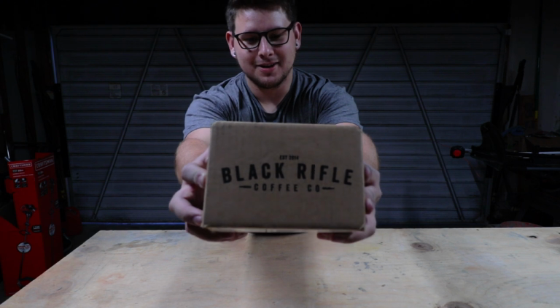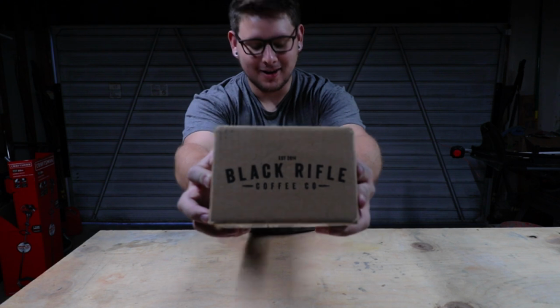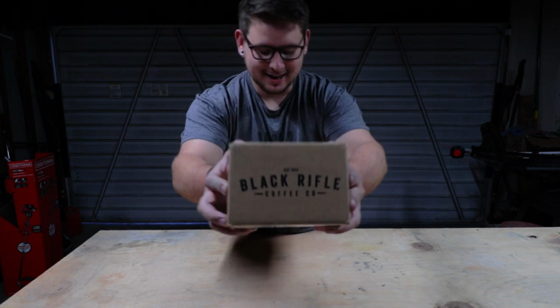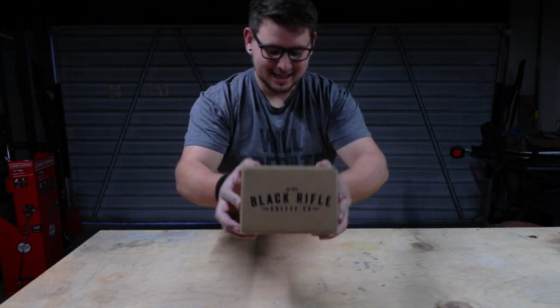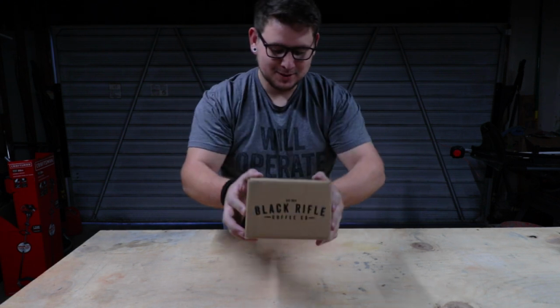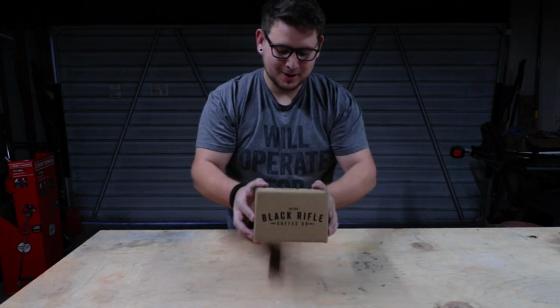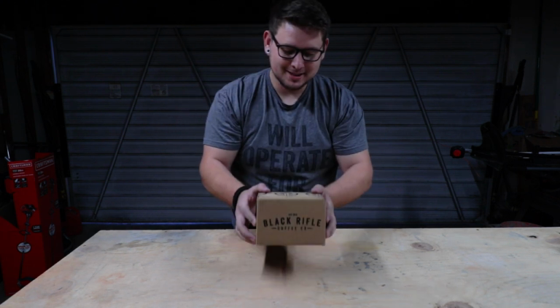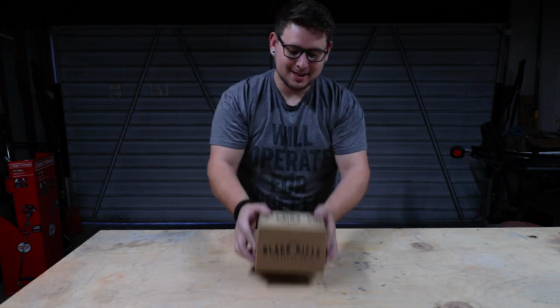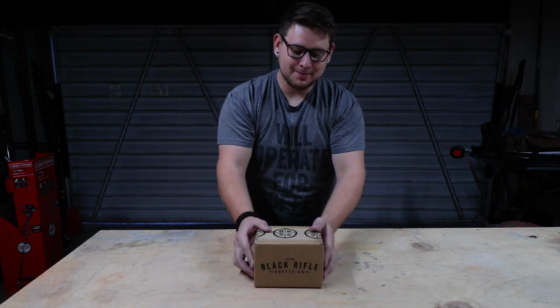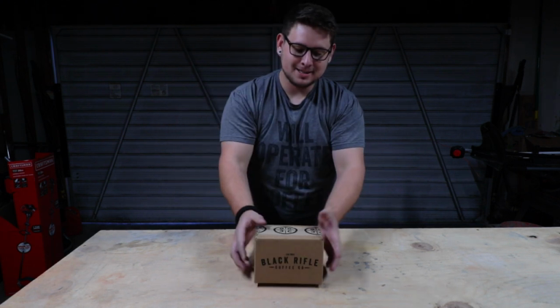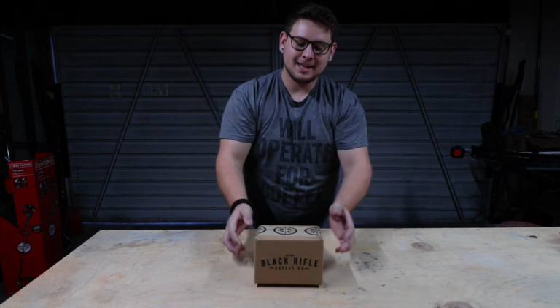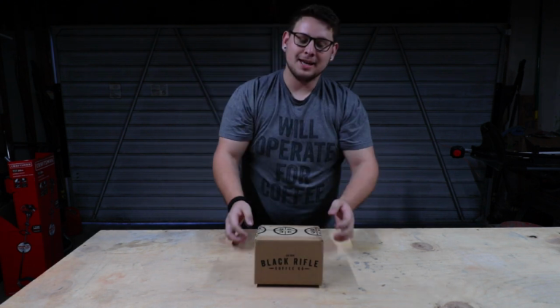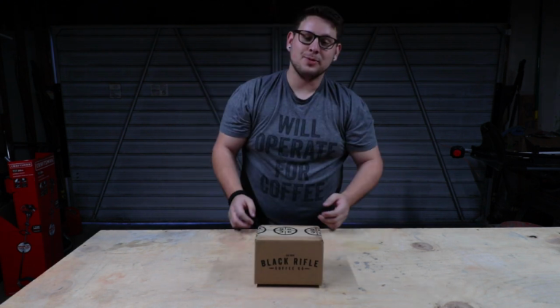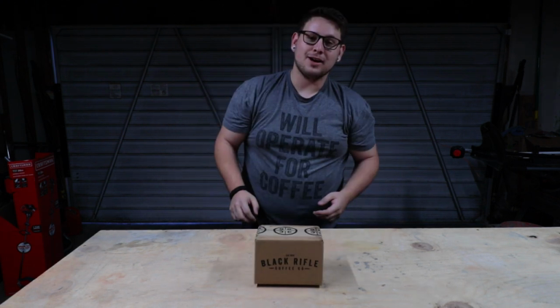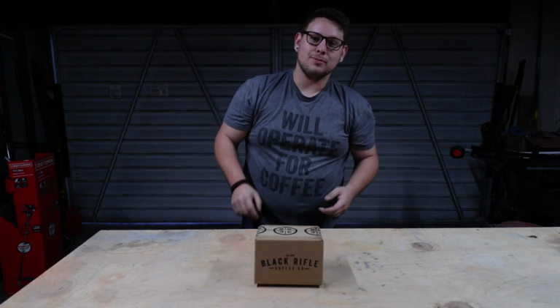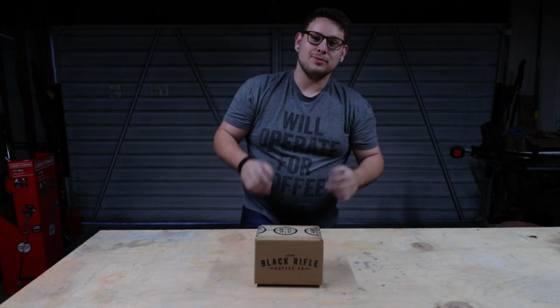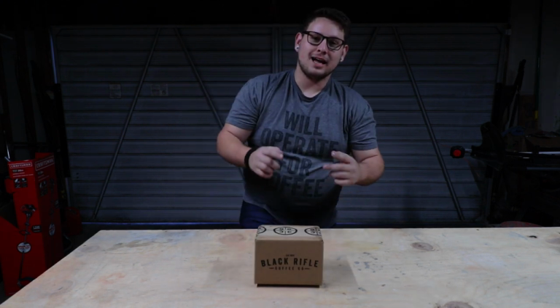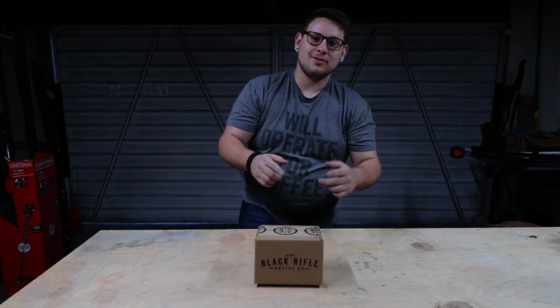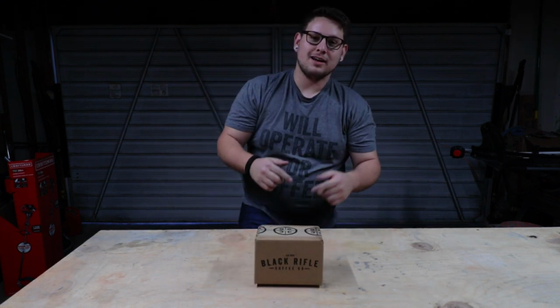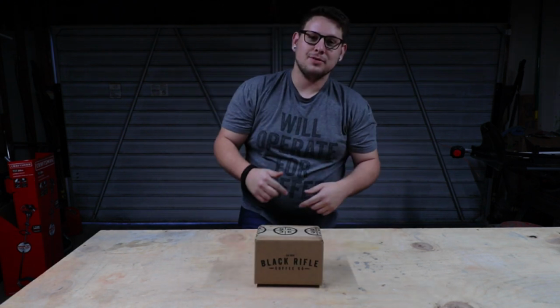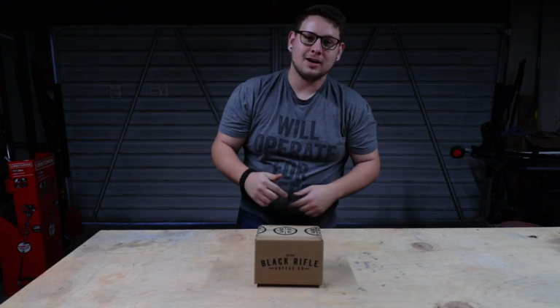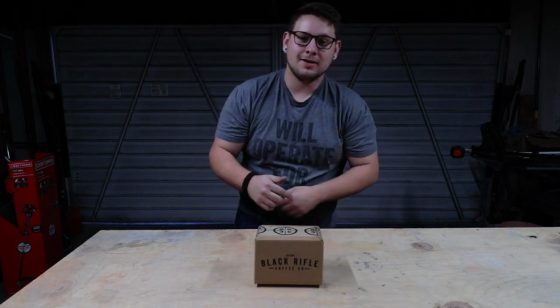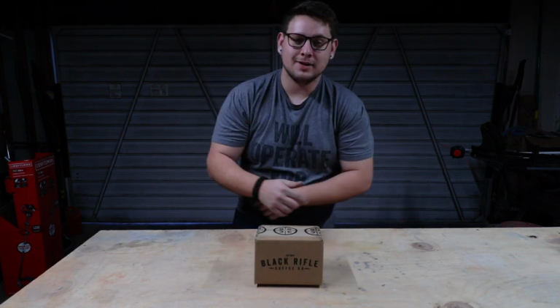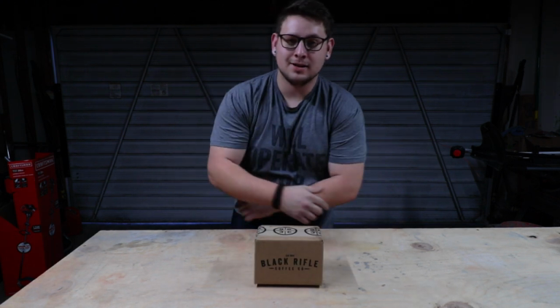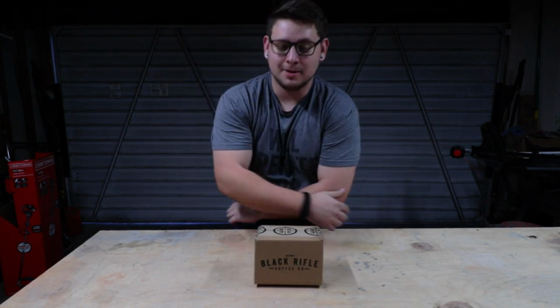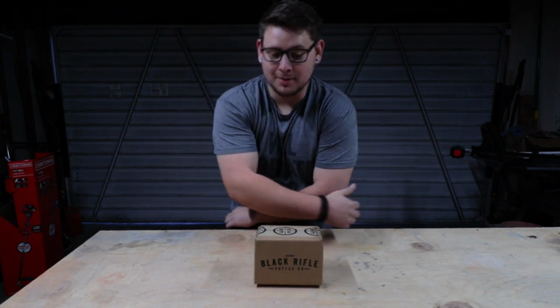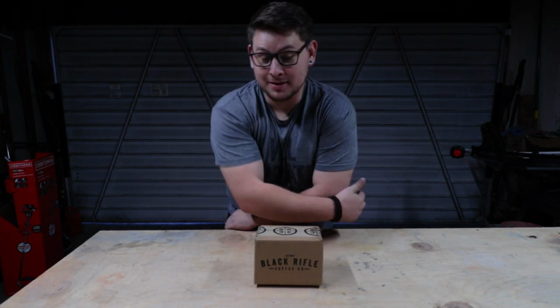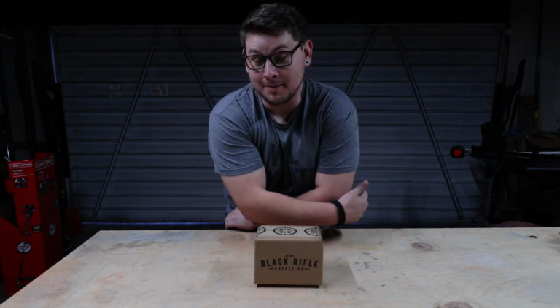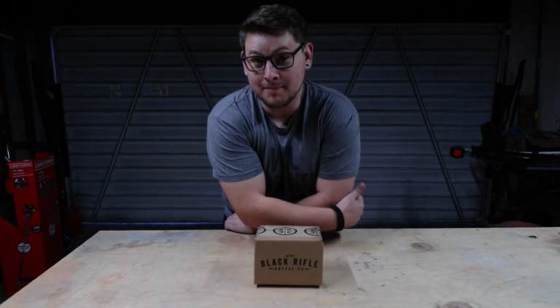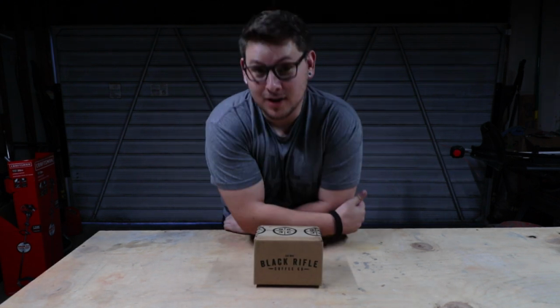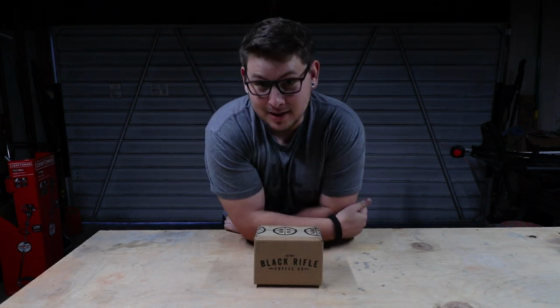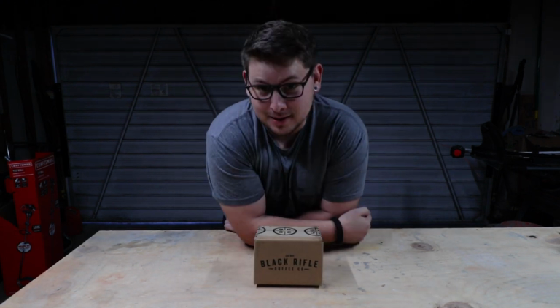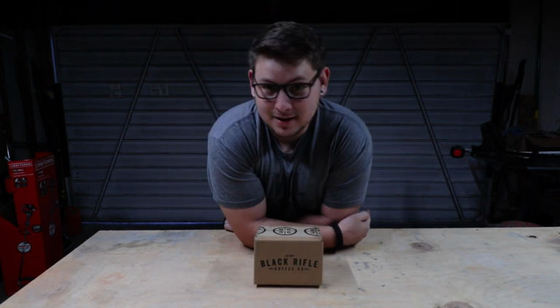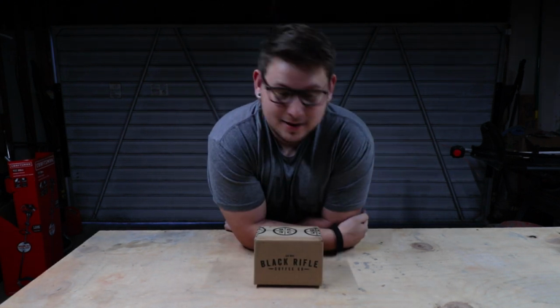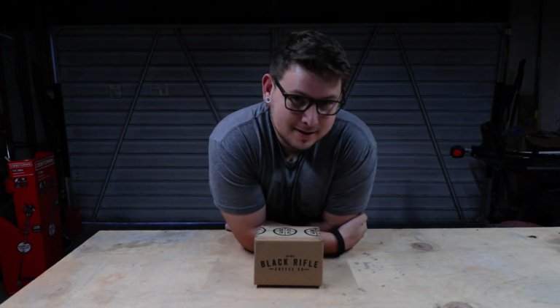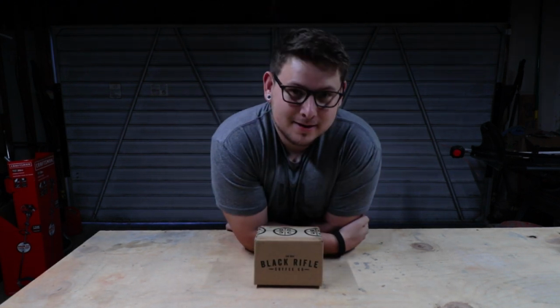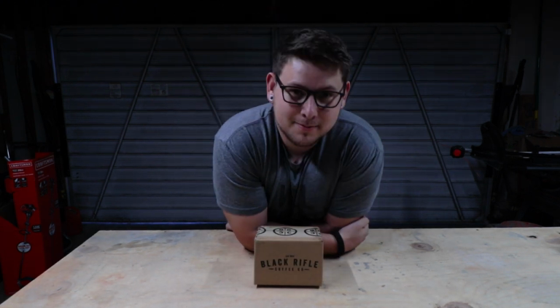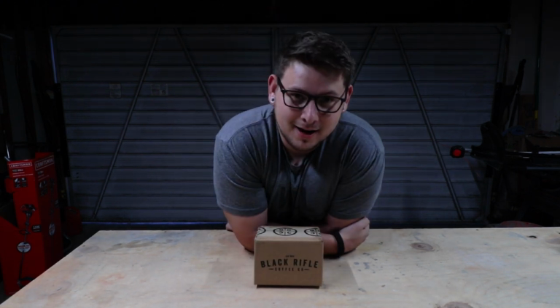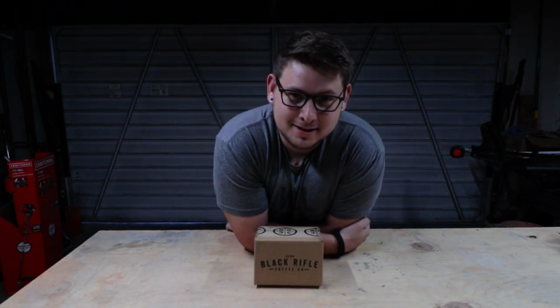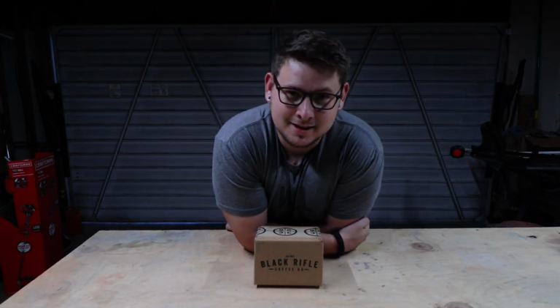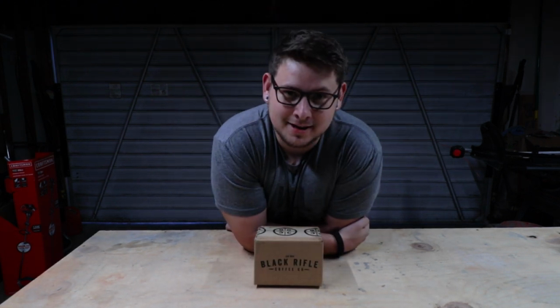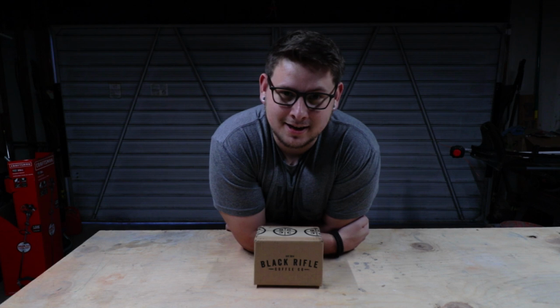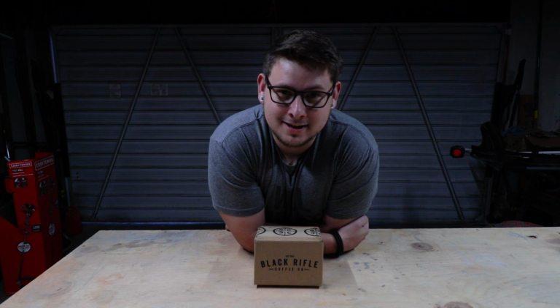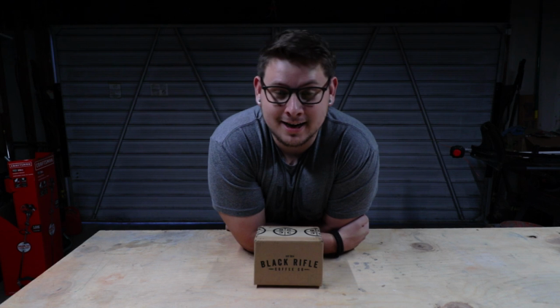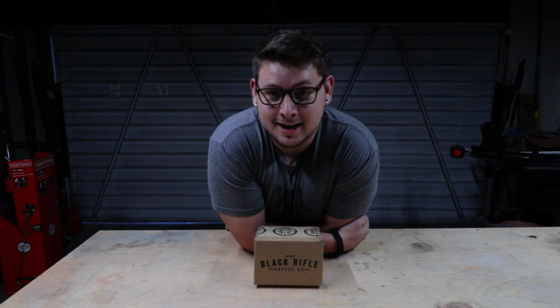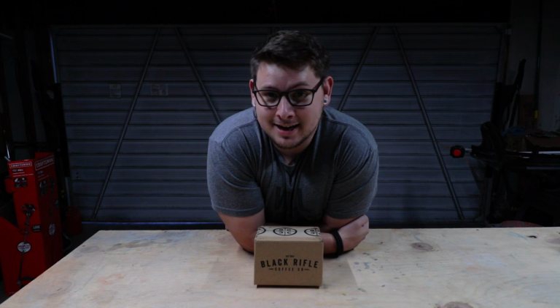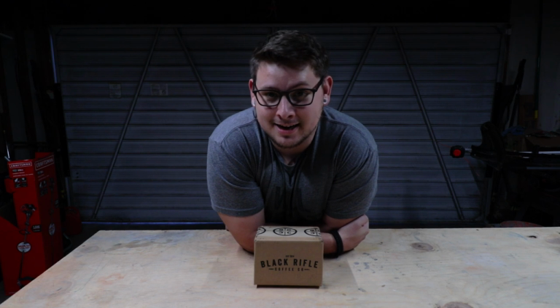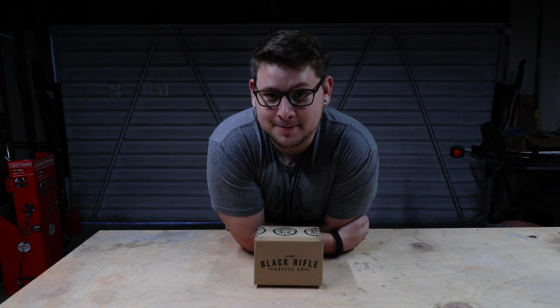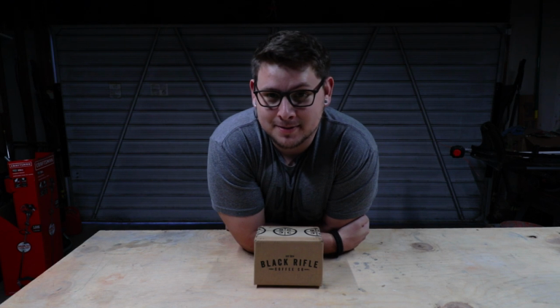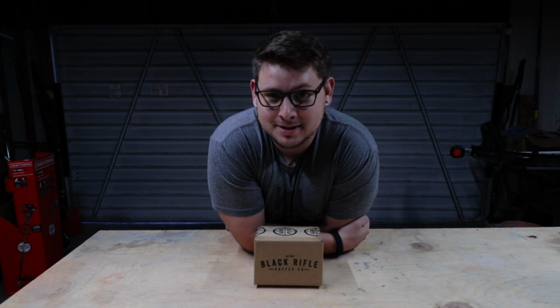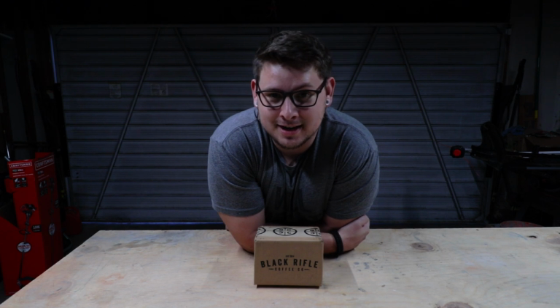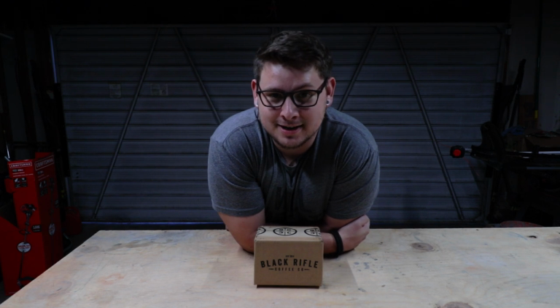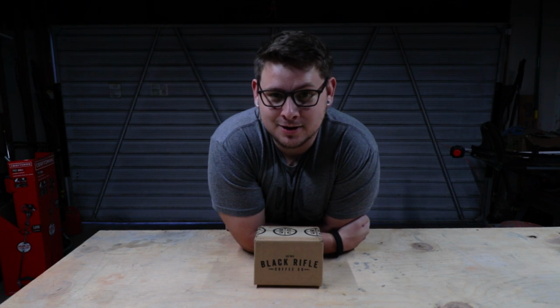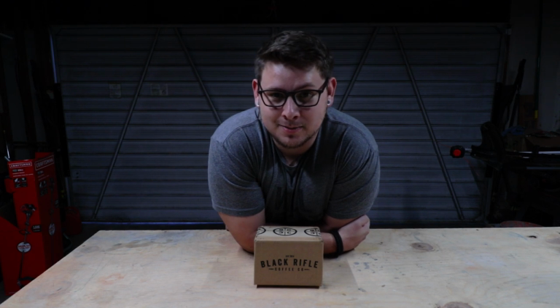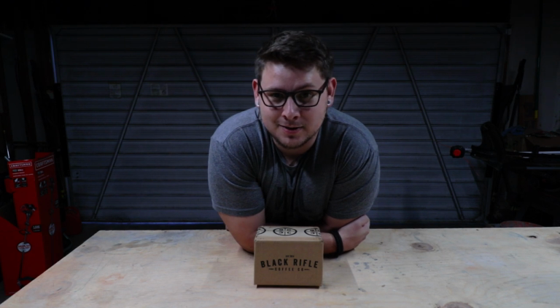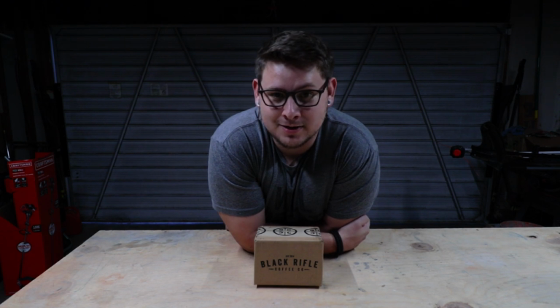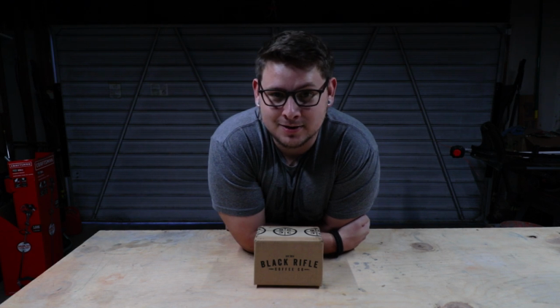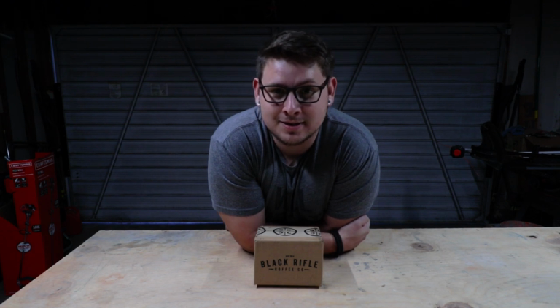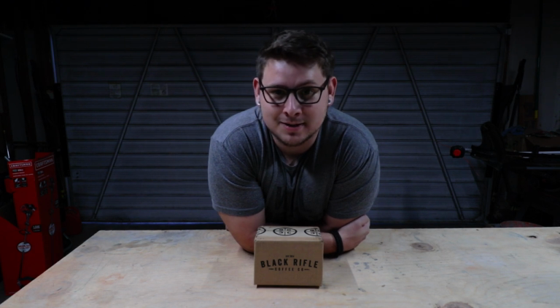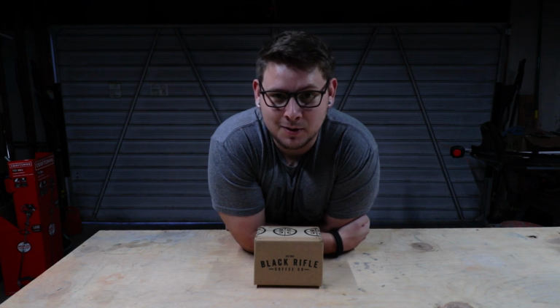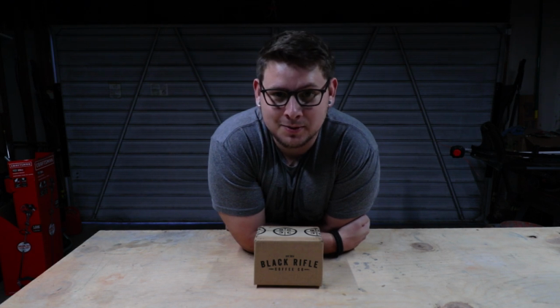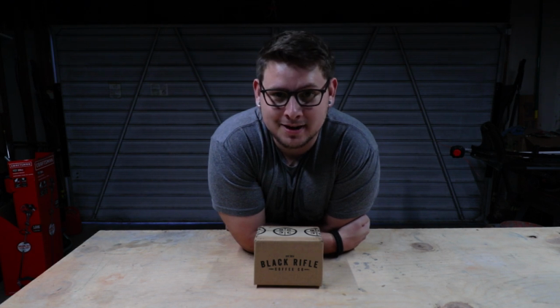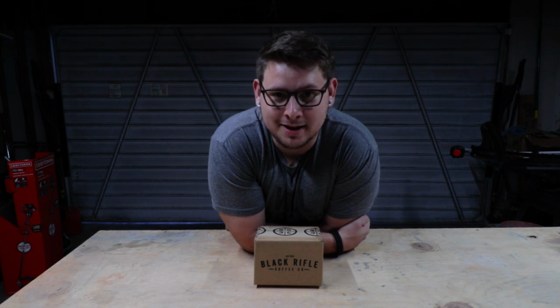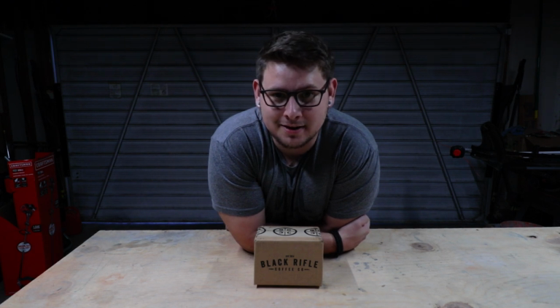All right guys, what is up? Today we got a Black Rifle Coffee Club of the Month box and I'm excited to open it. So let's see what we get.